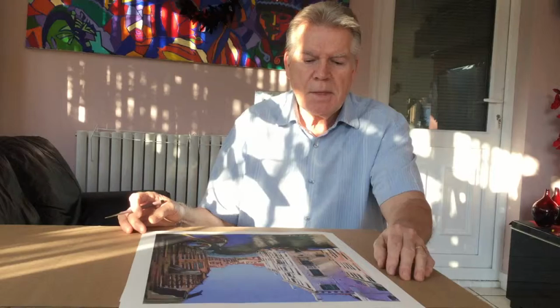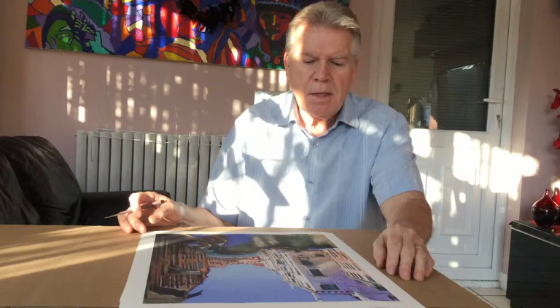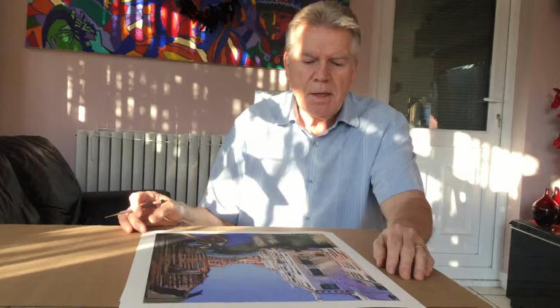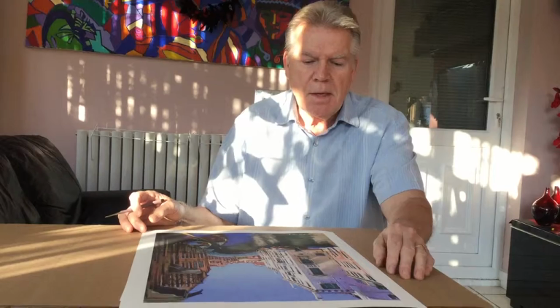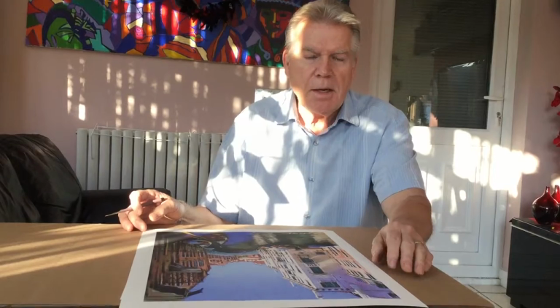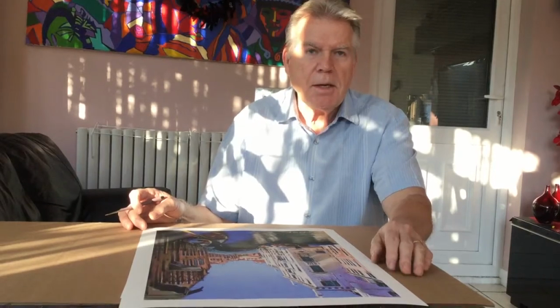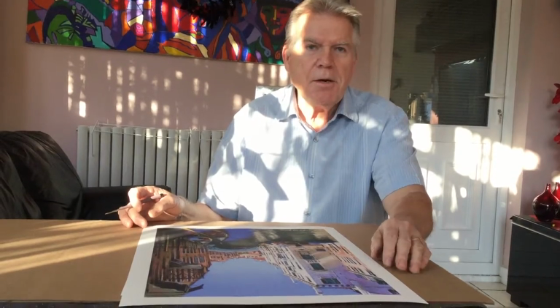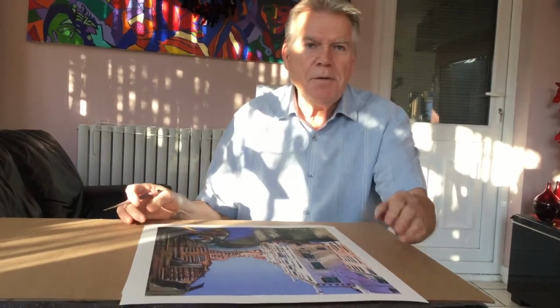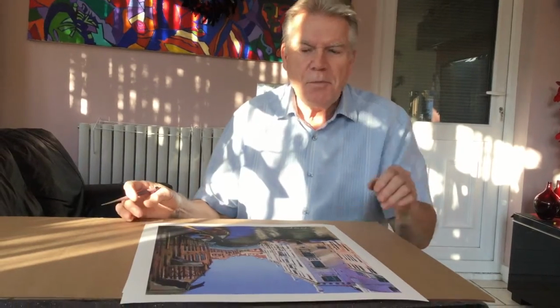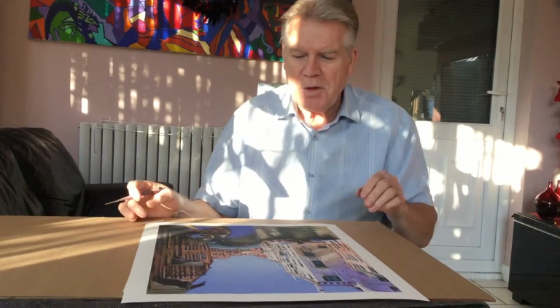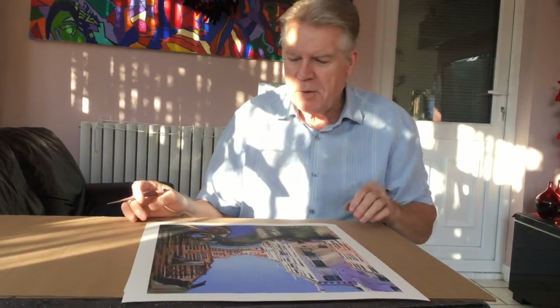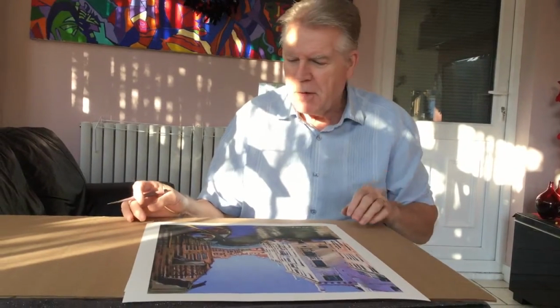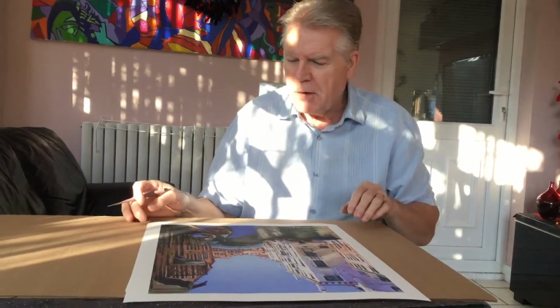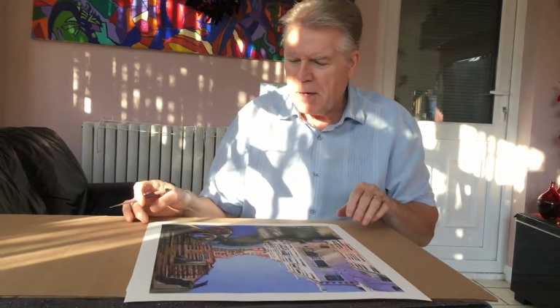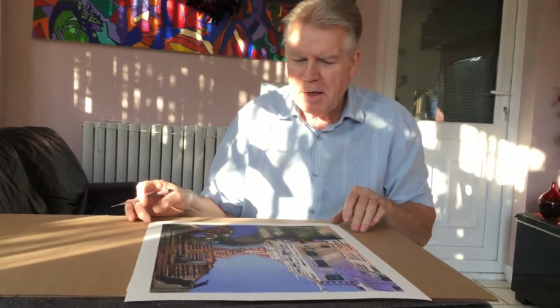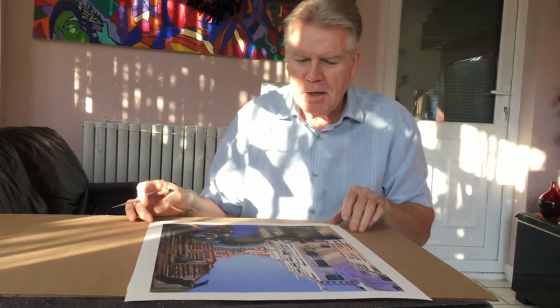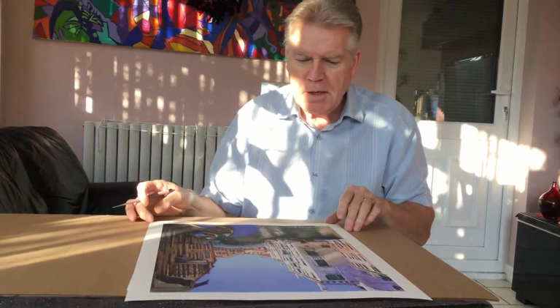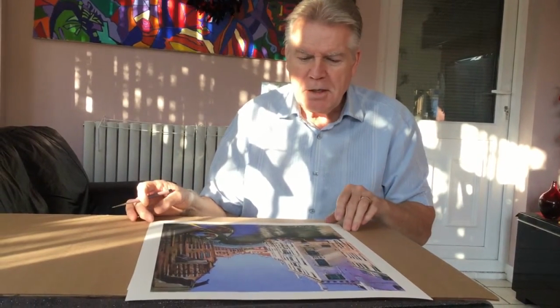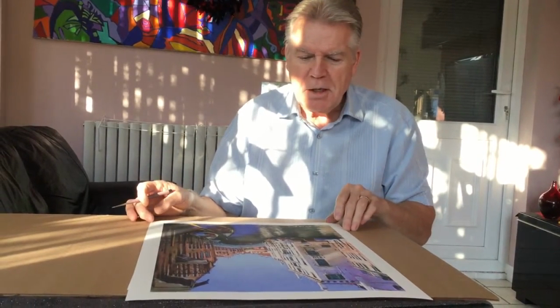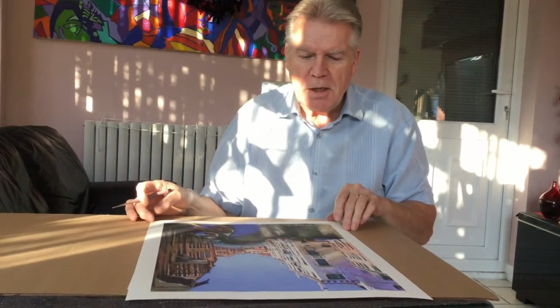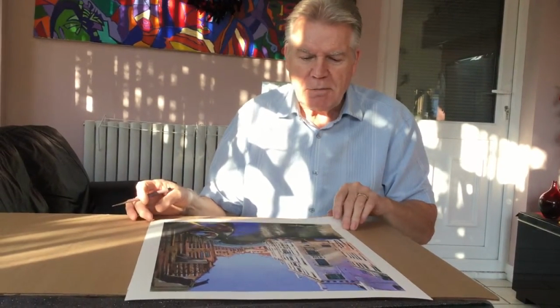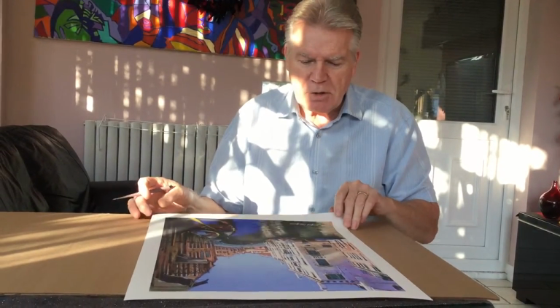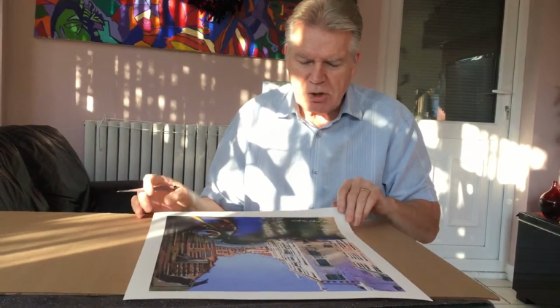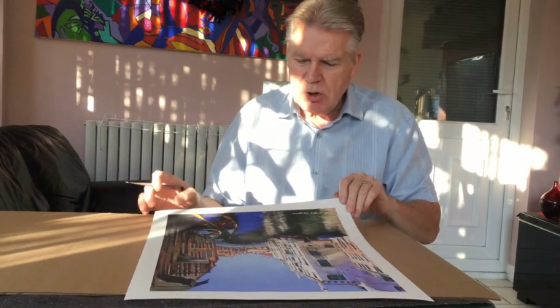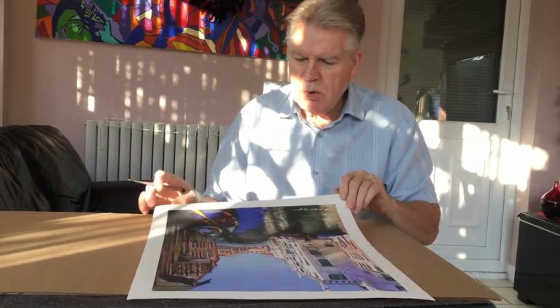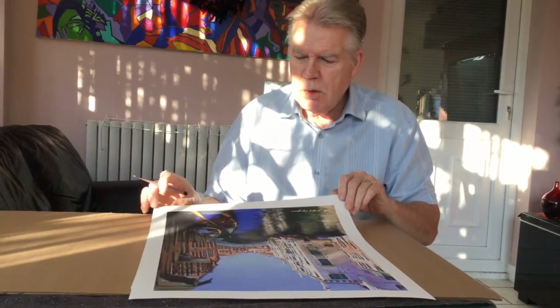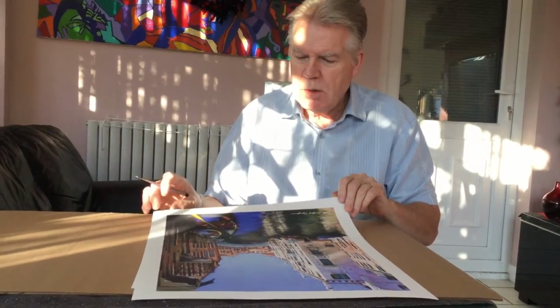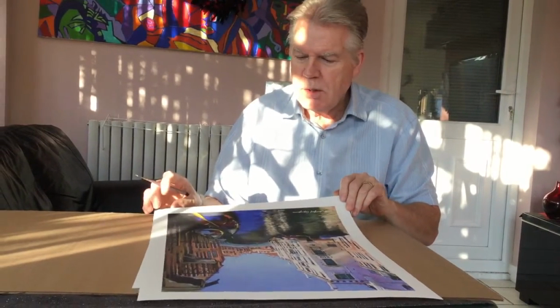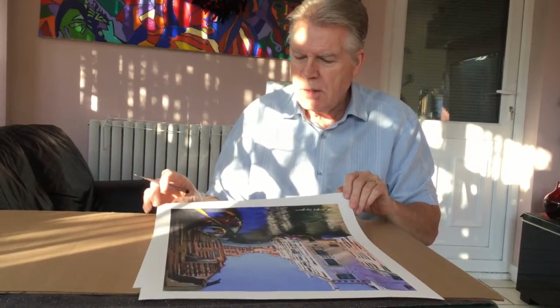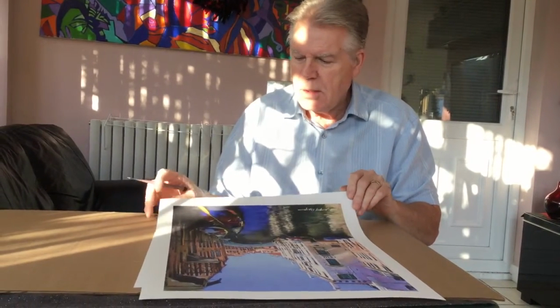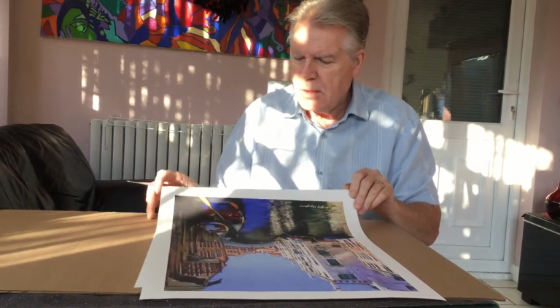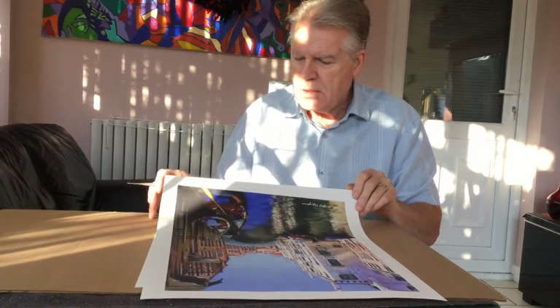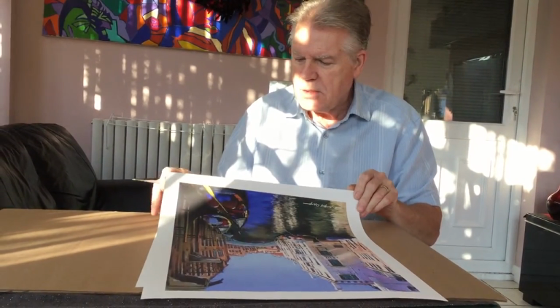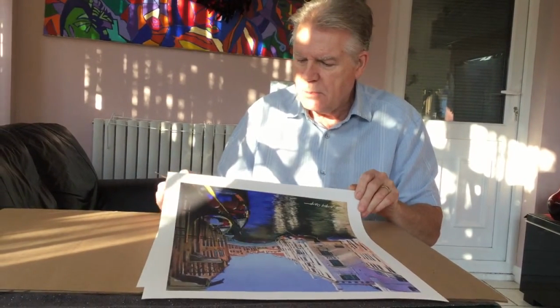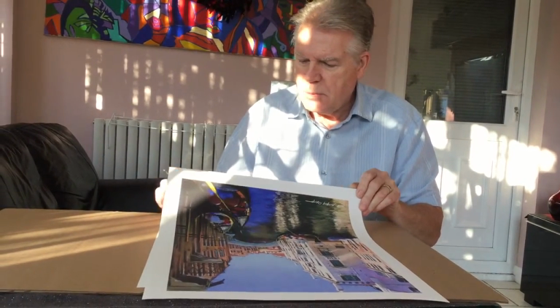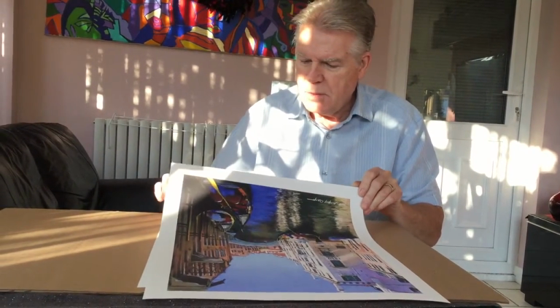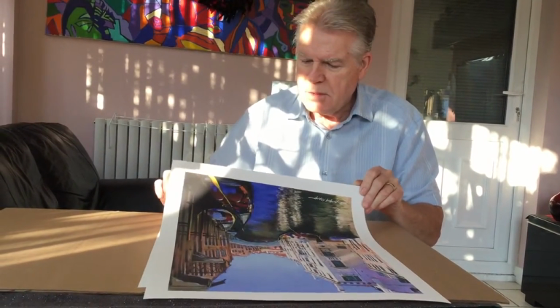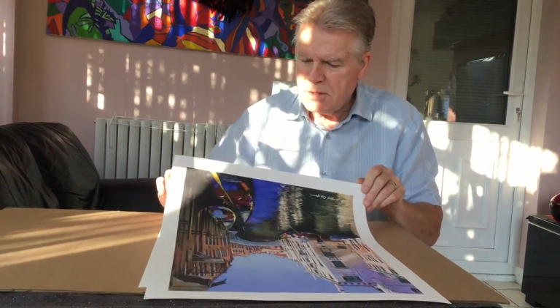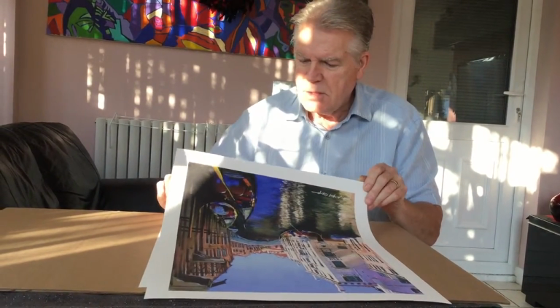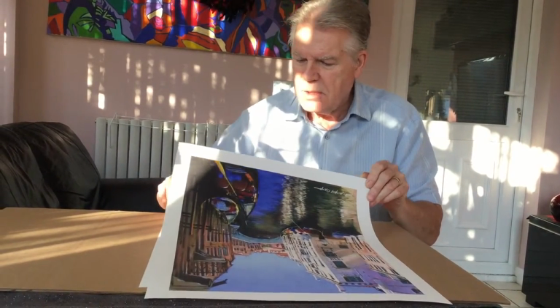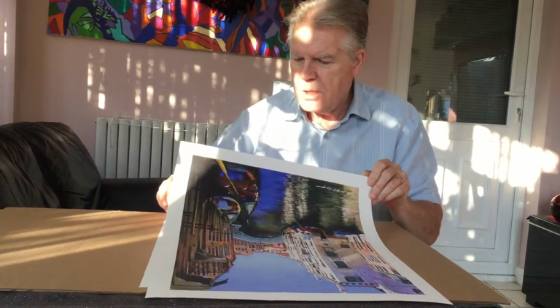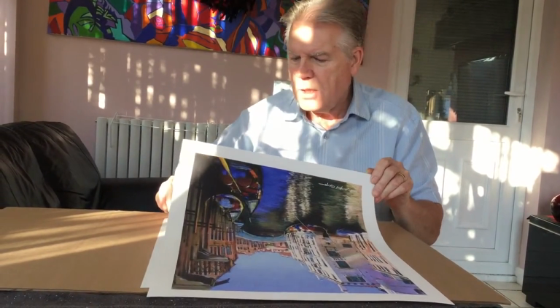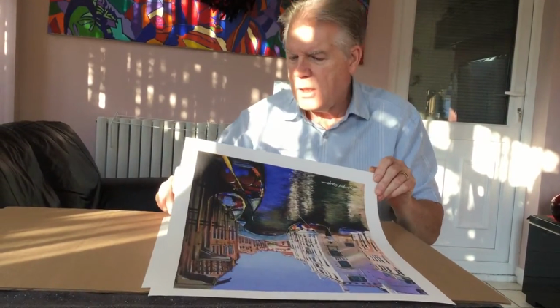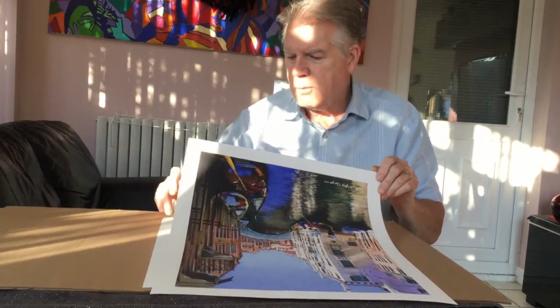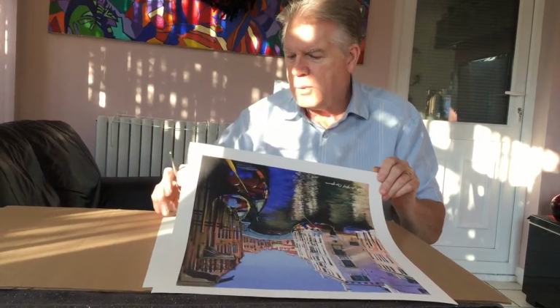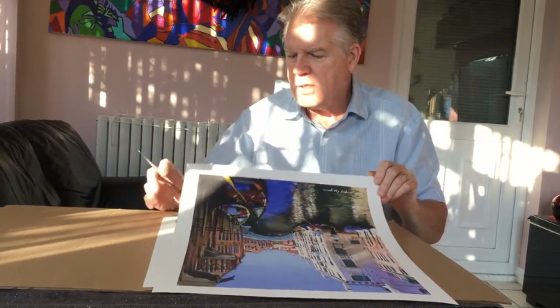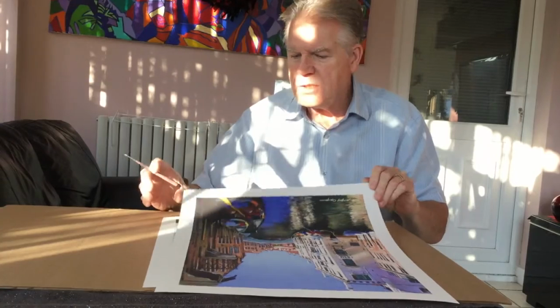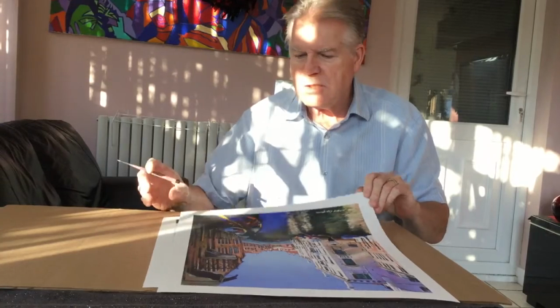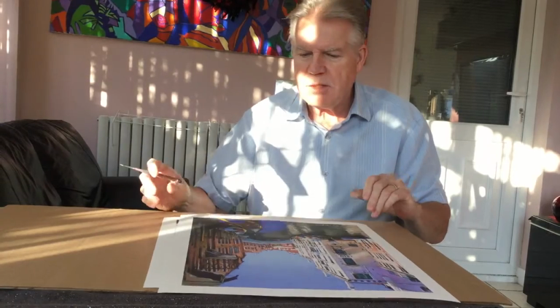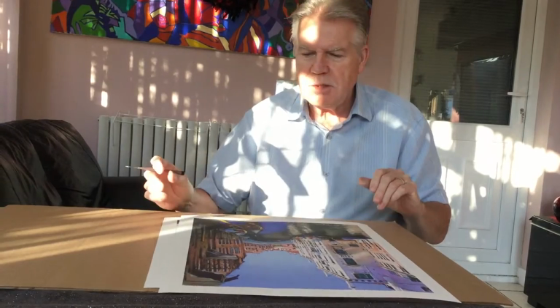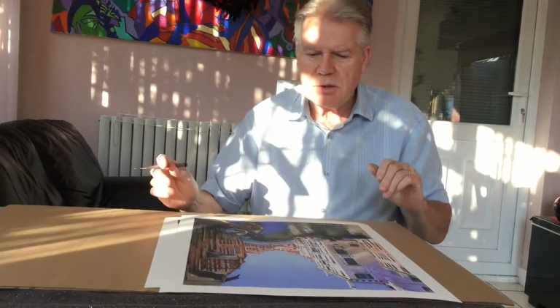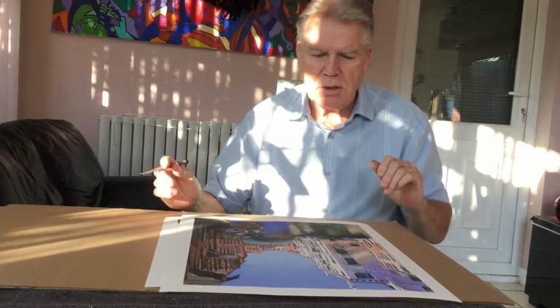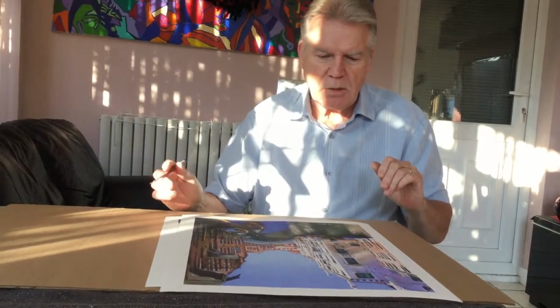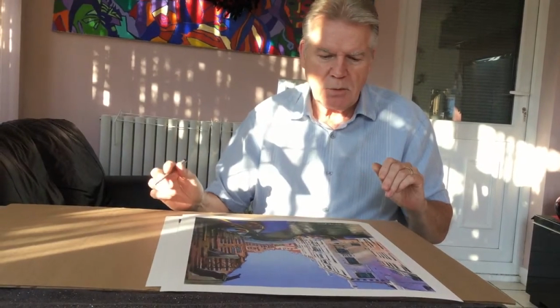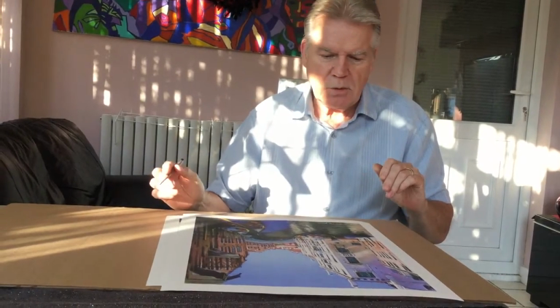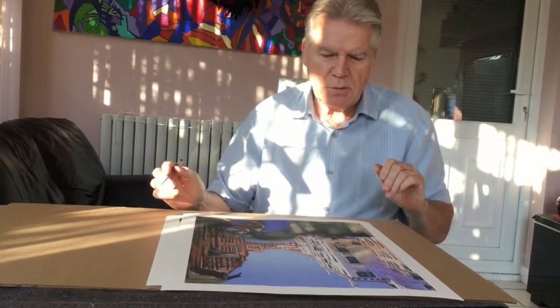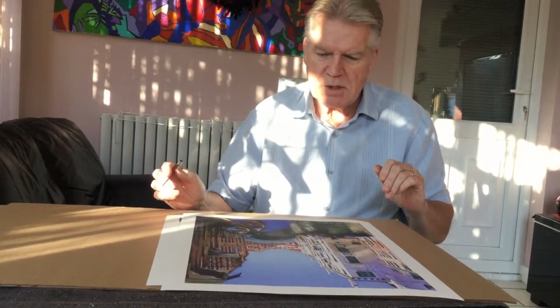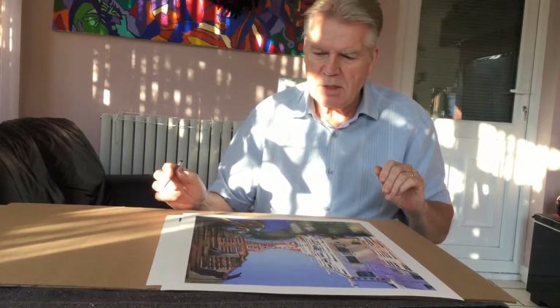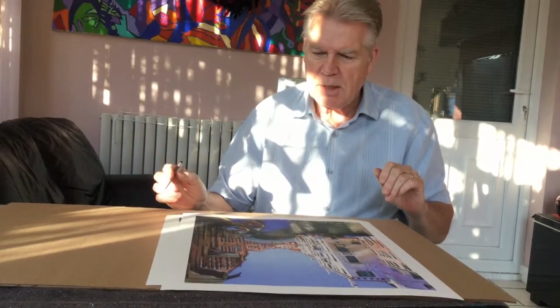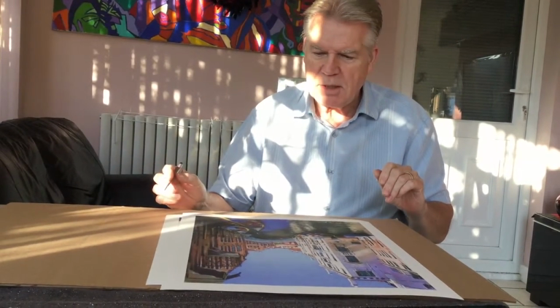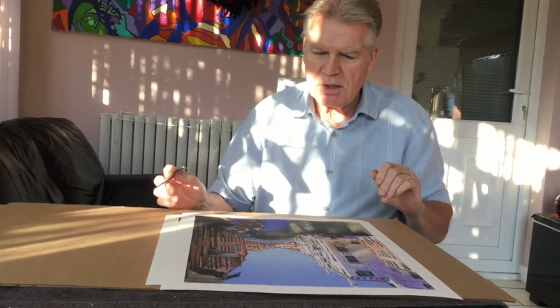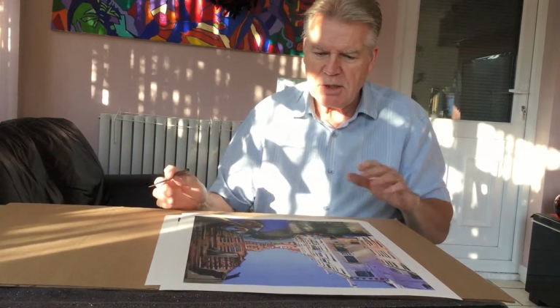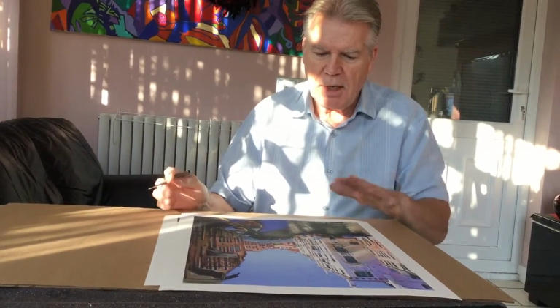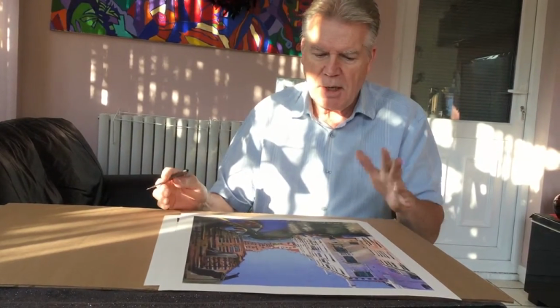Hi y'all, here we are again. I've got two separate prints that I'm going to be signing today.